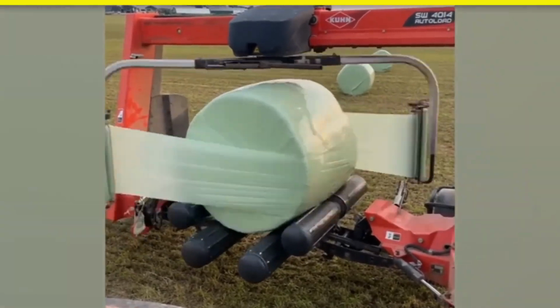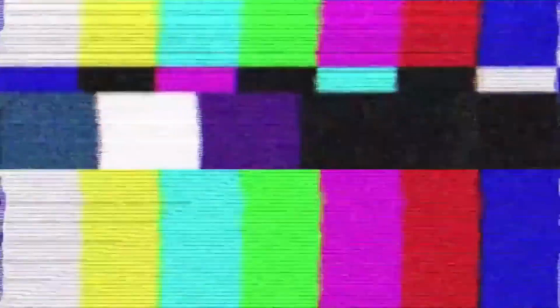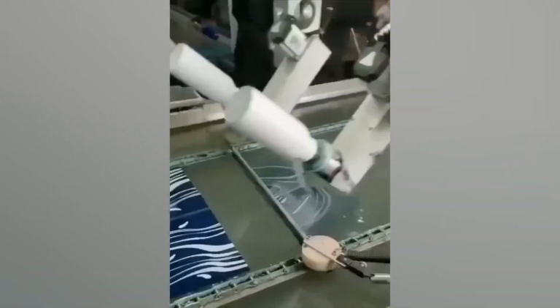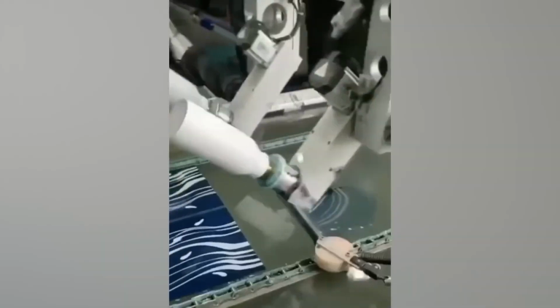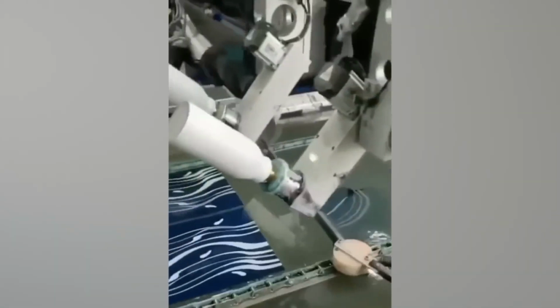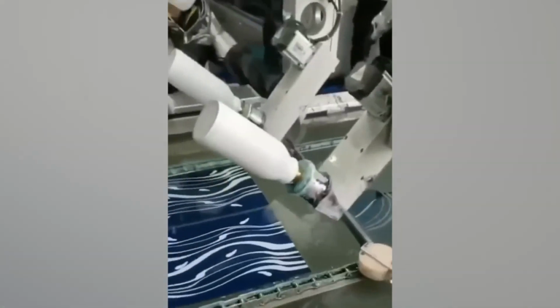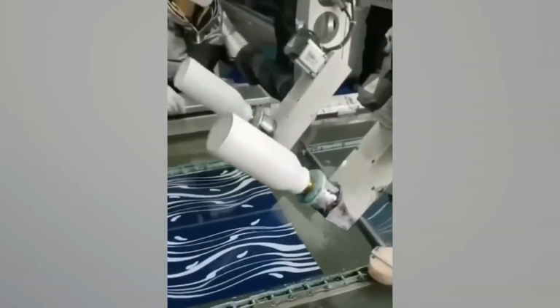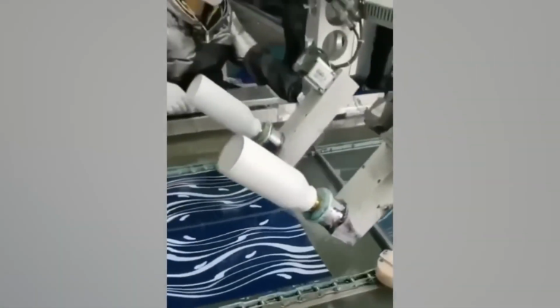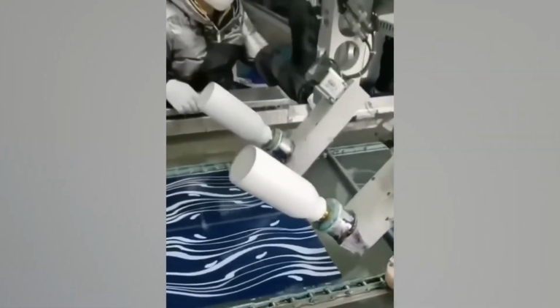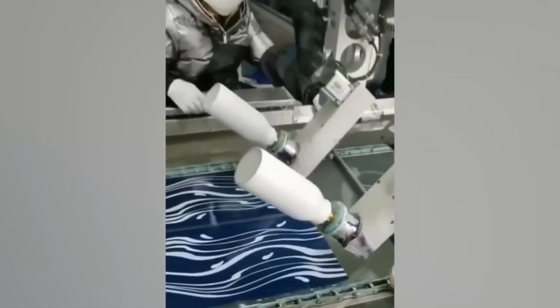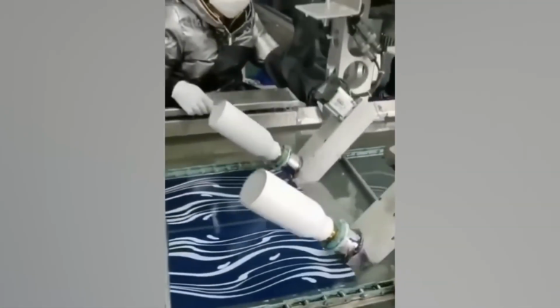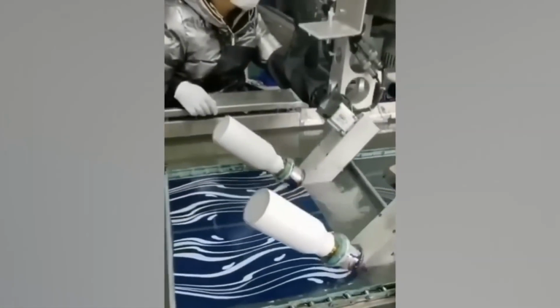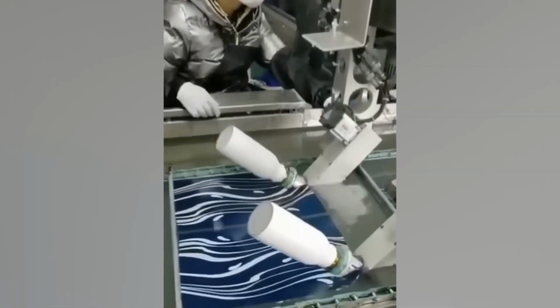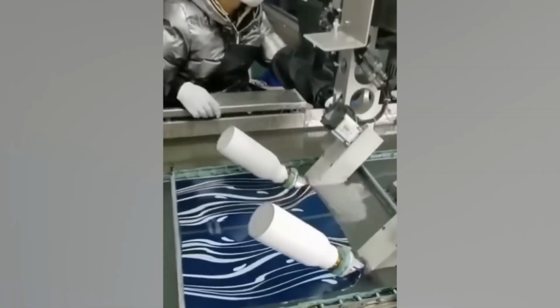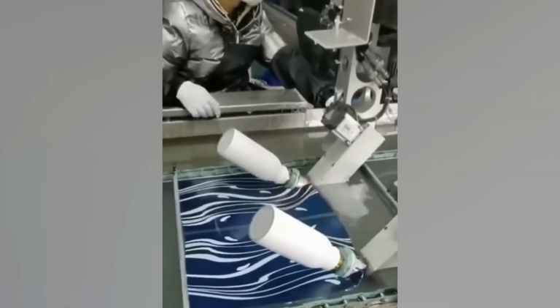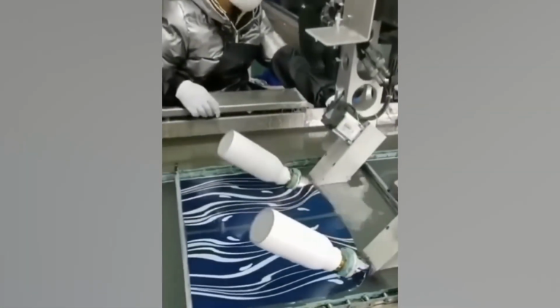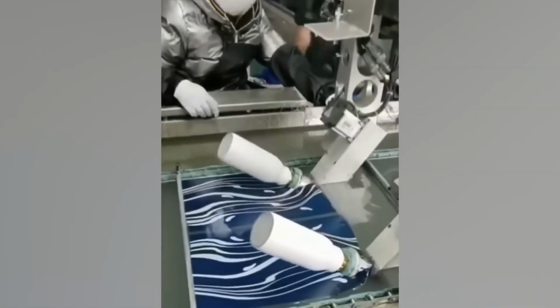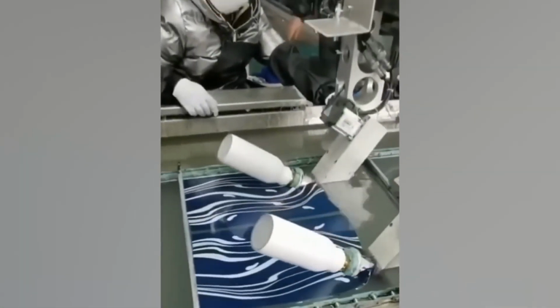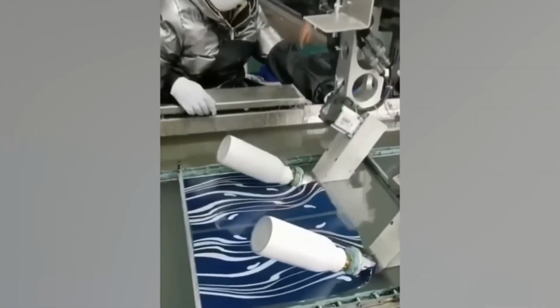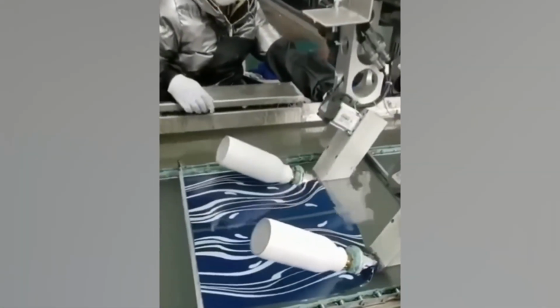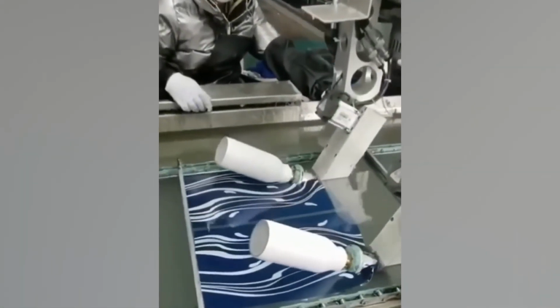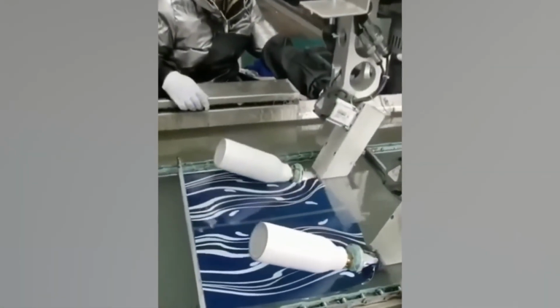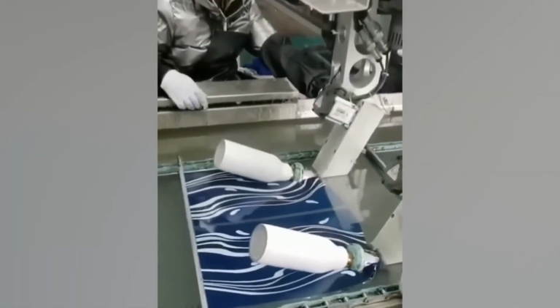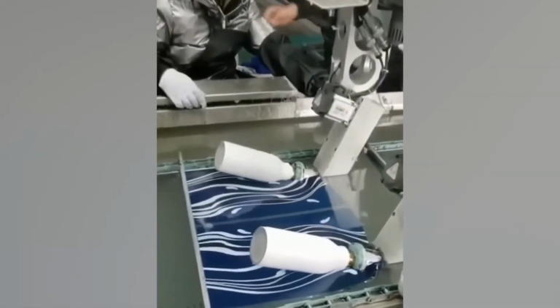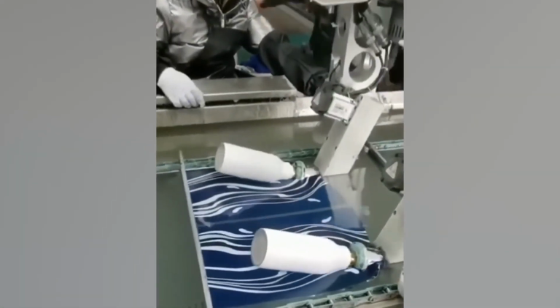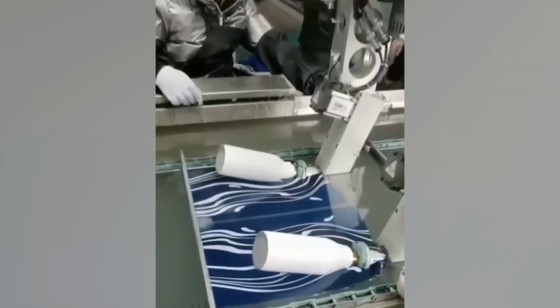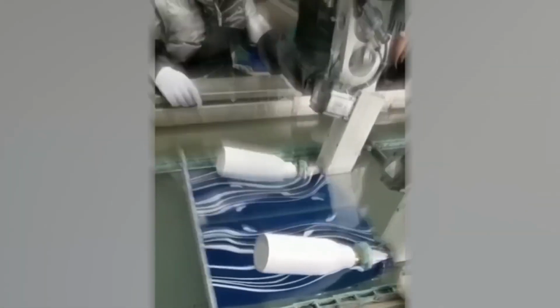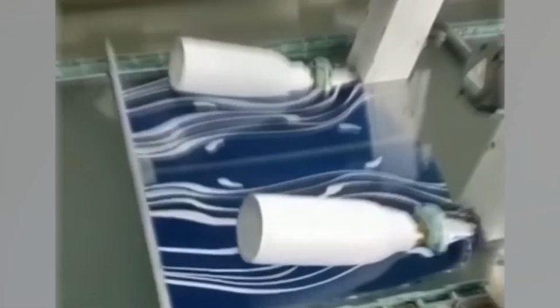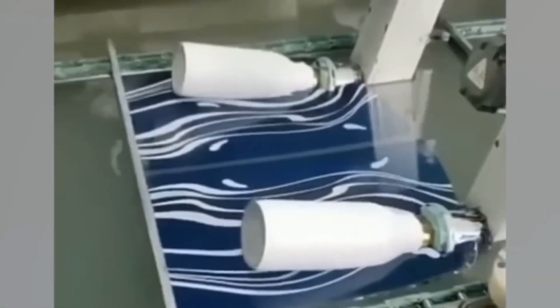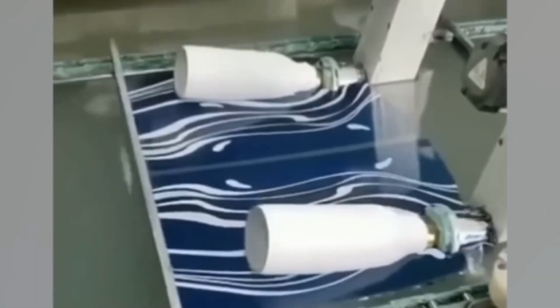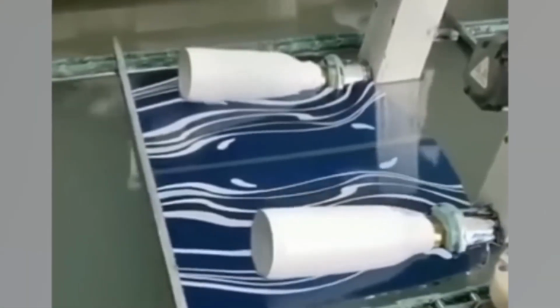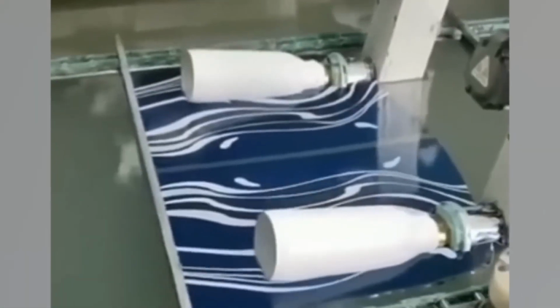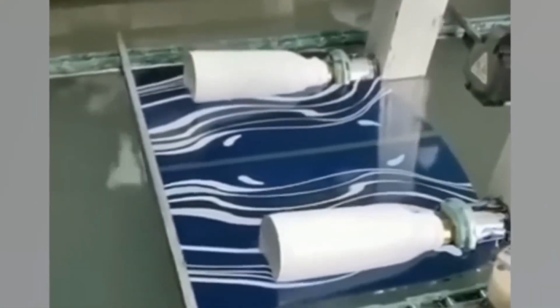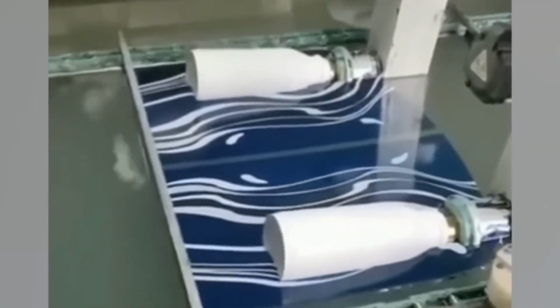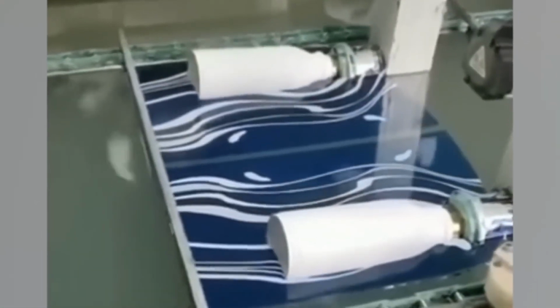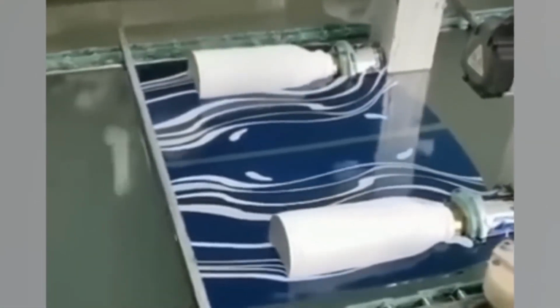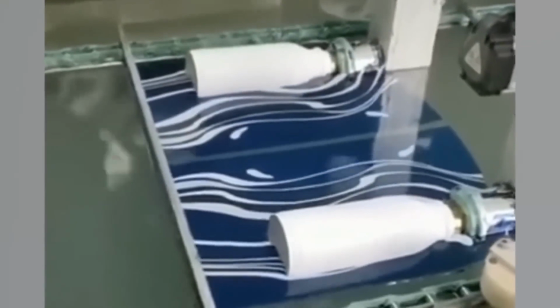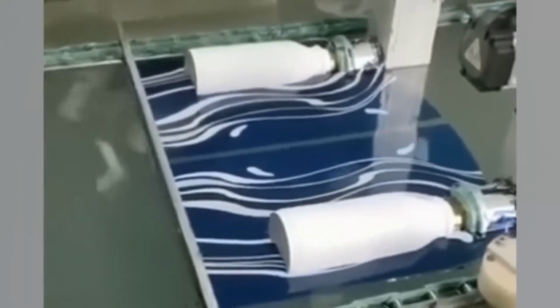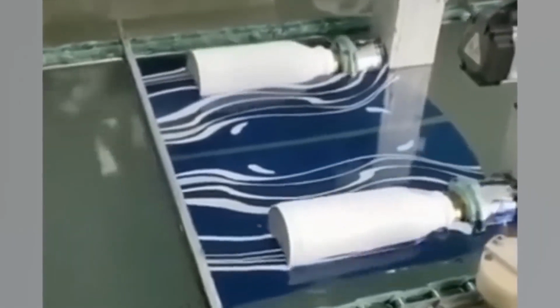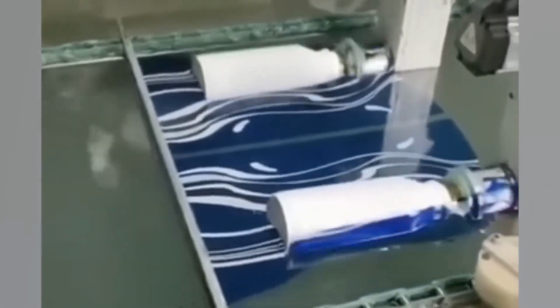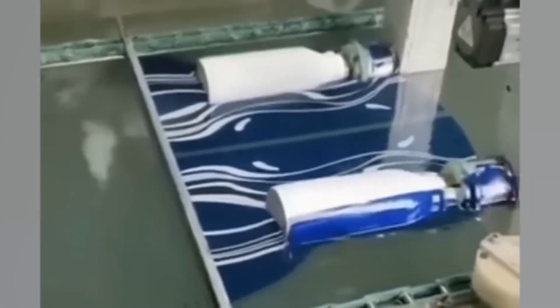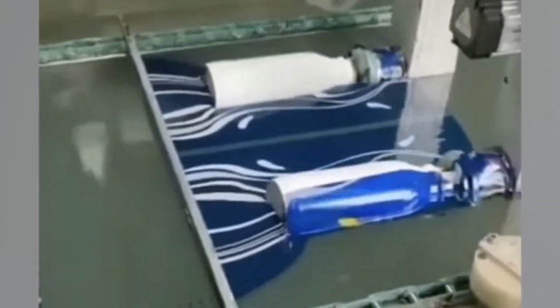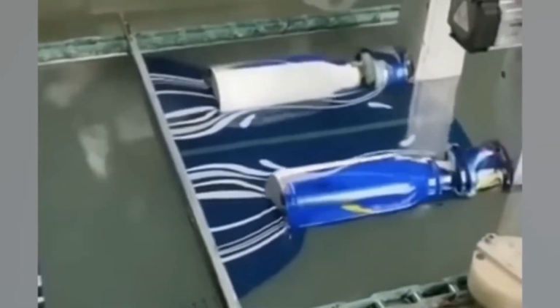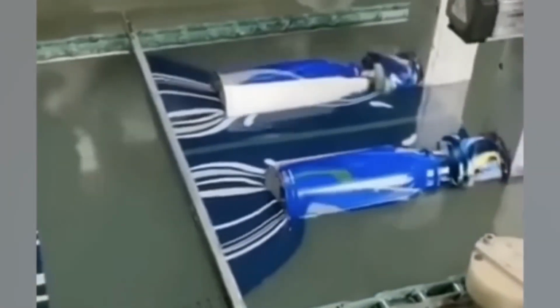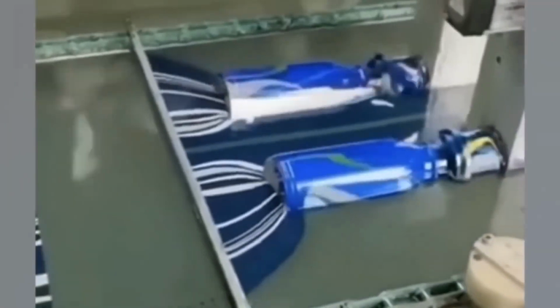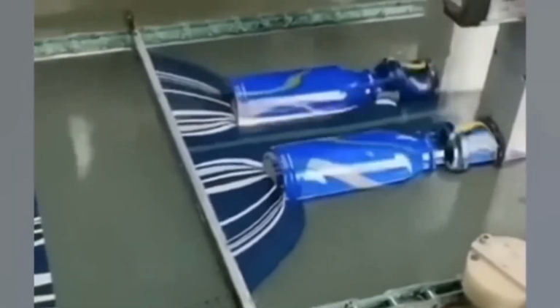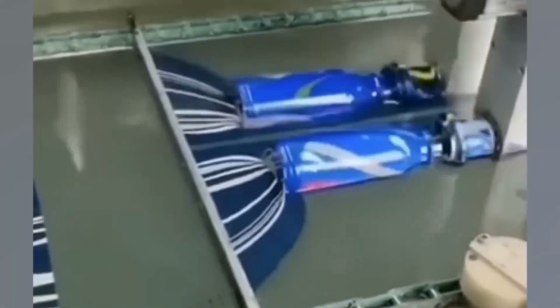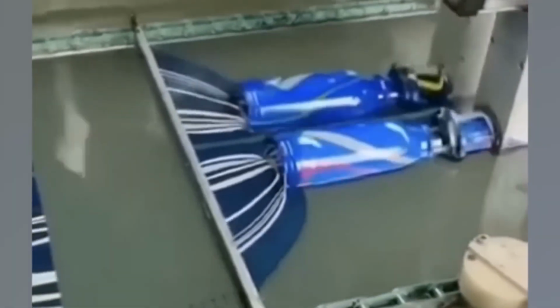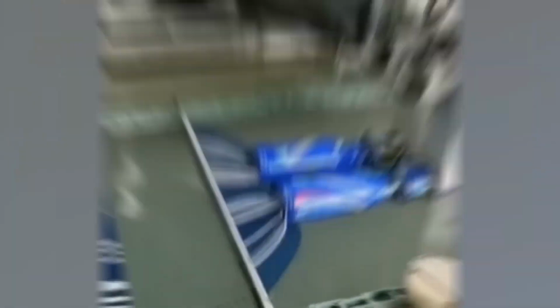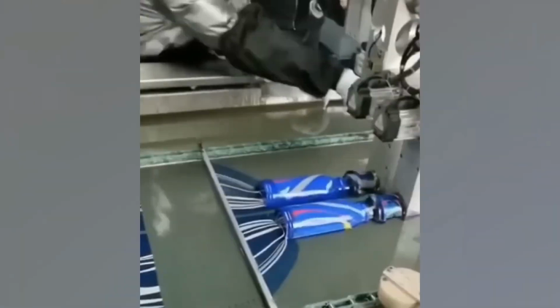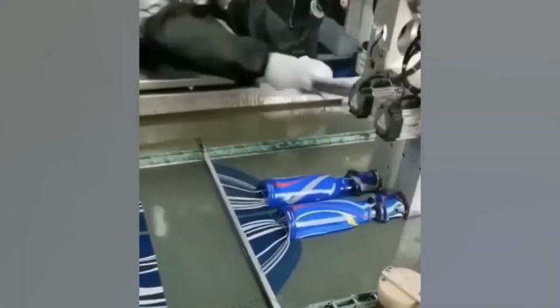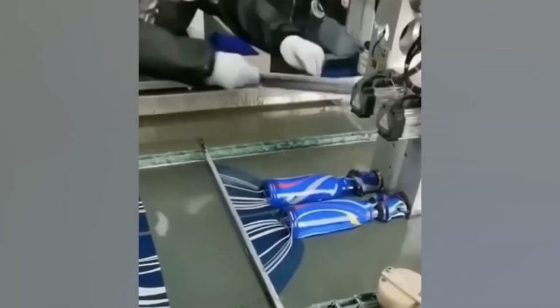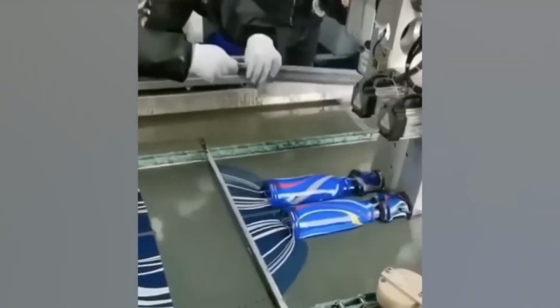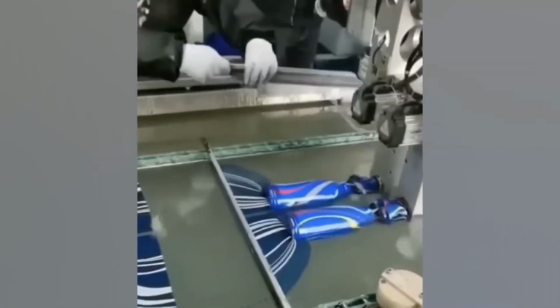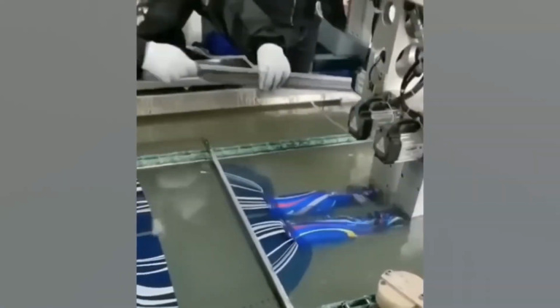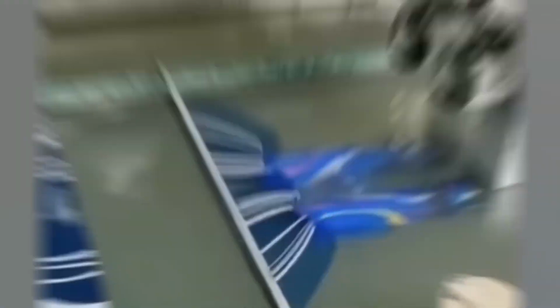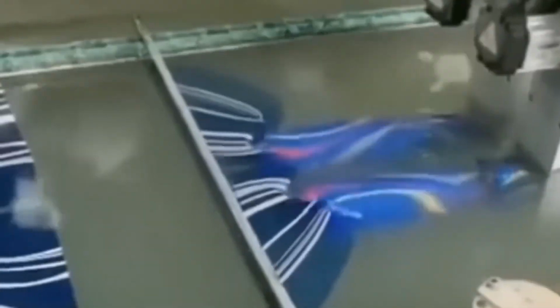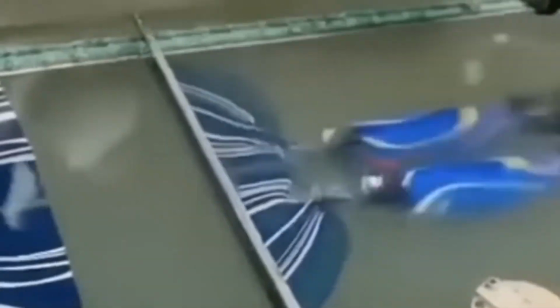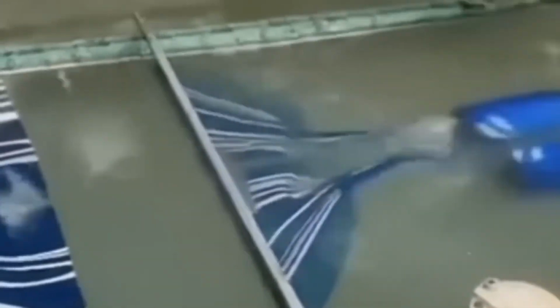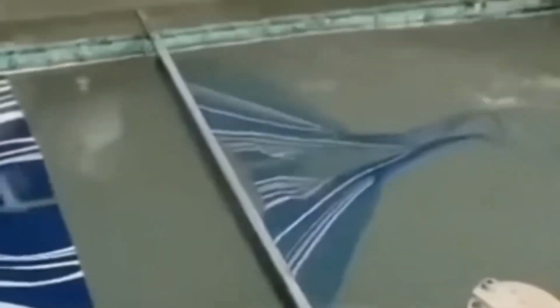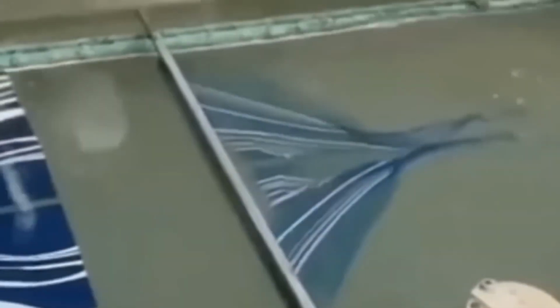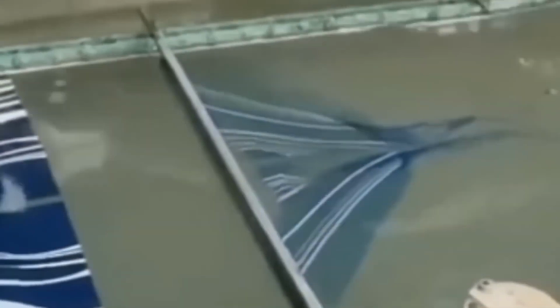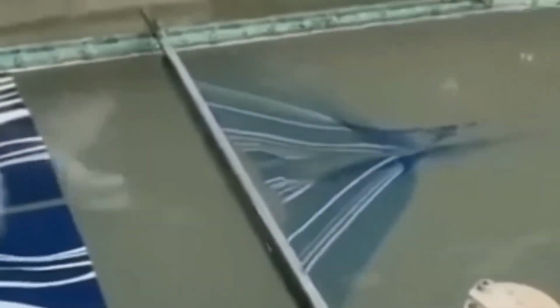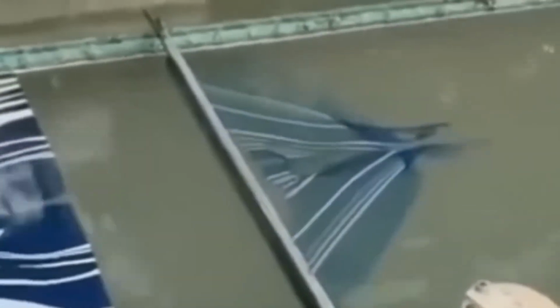This factory takes hydro dipping to a whole new level, bringing in precision robots to dip a pair of water bottles for a perfect paint job.